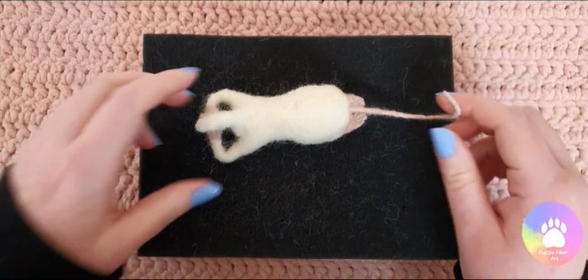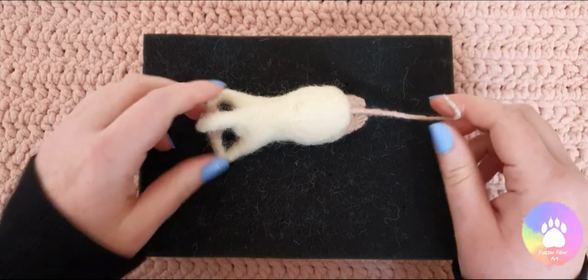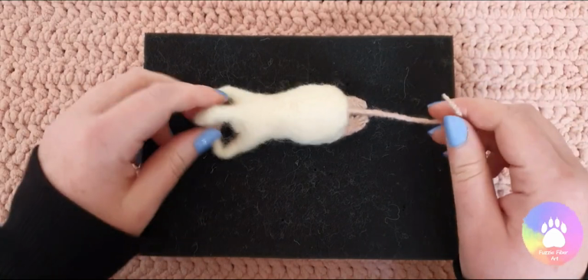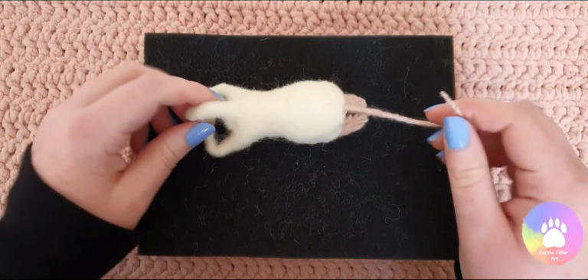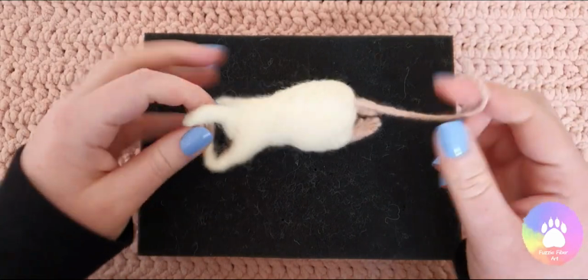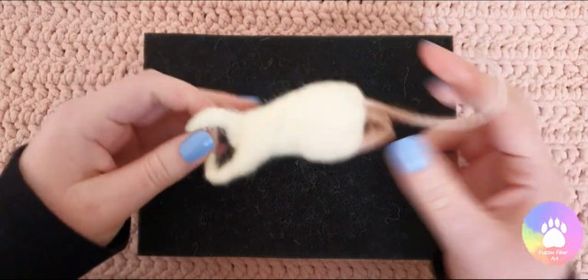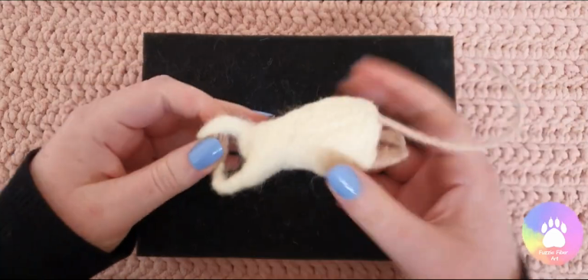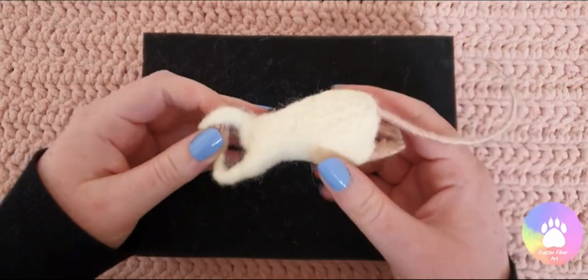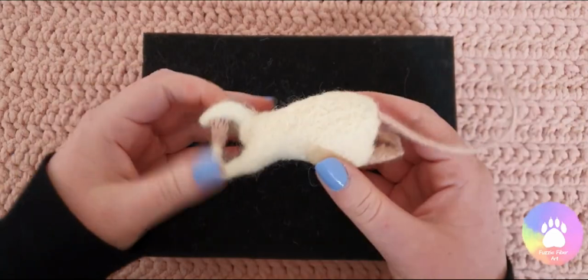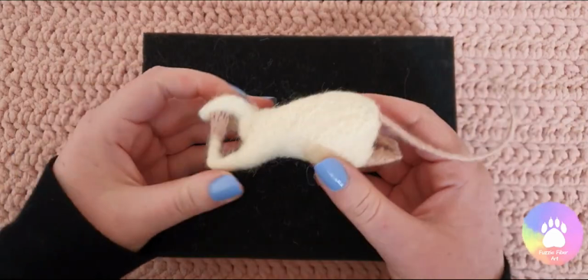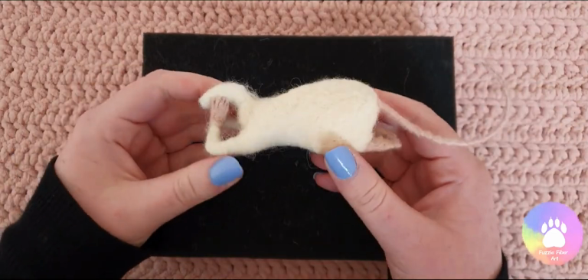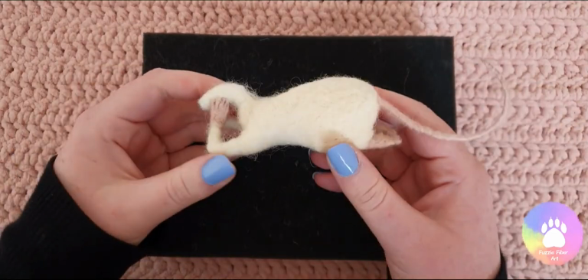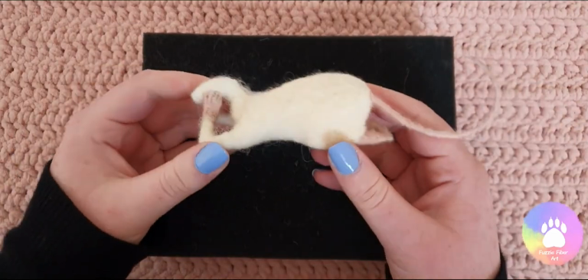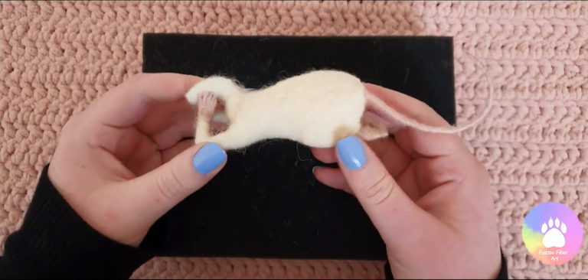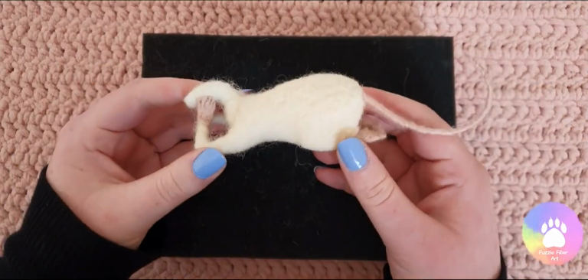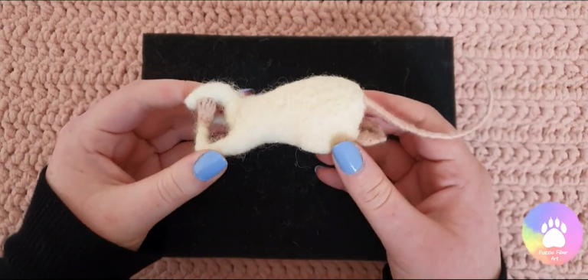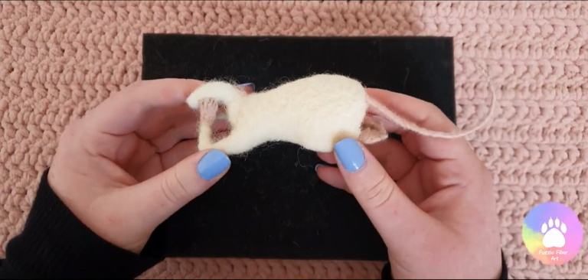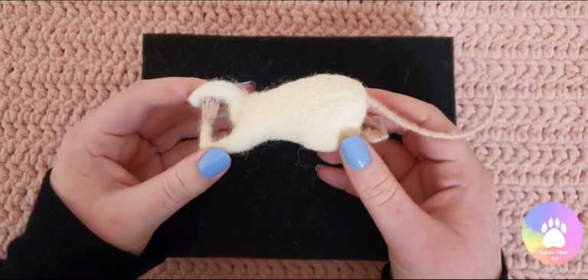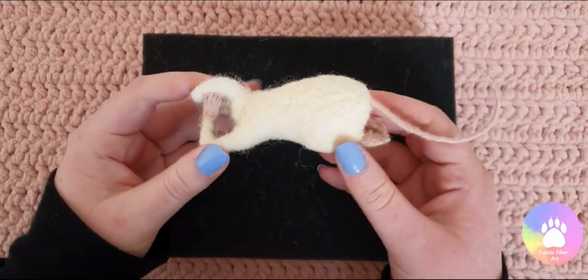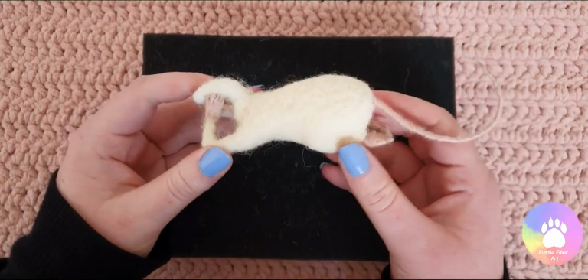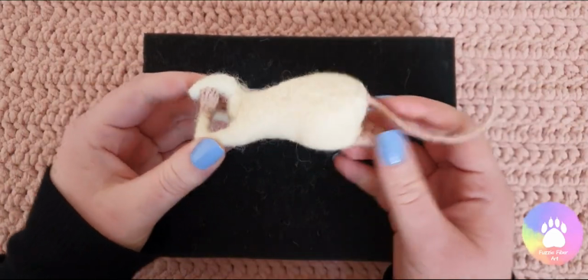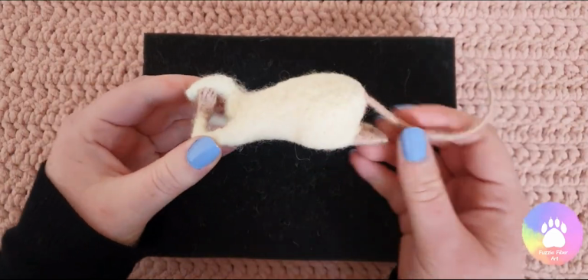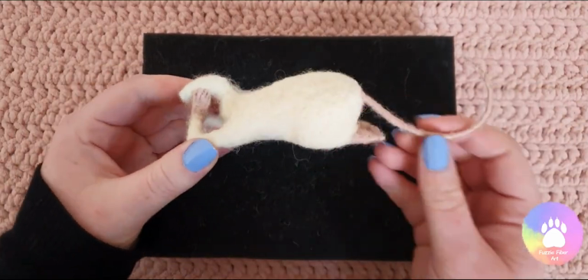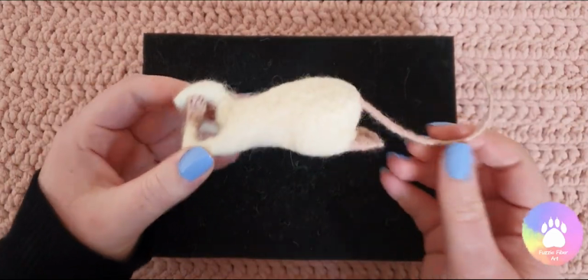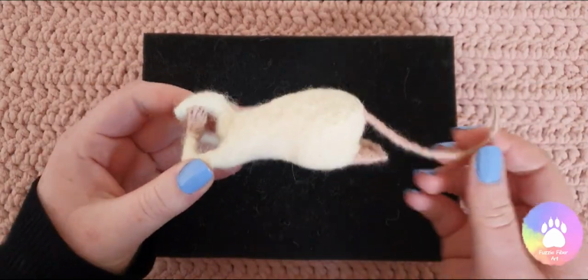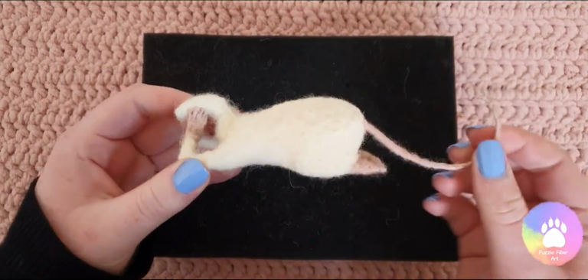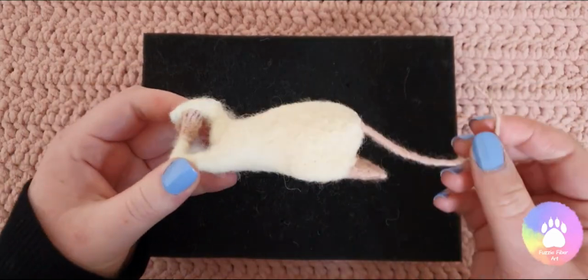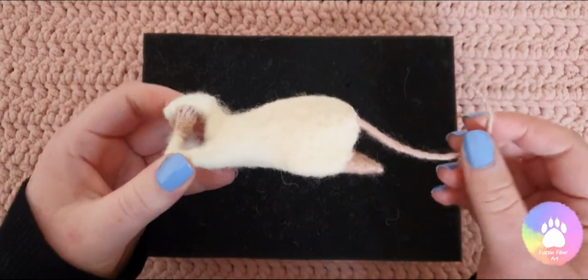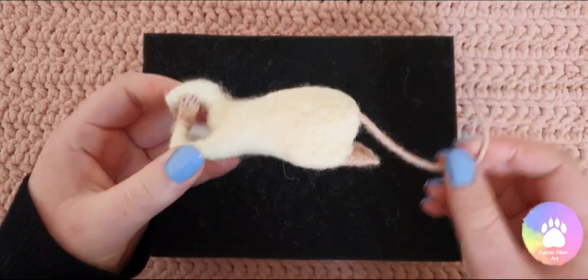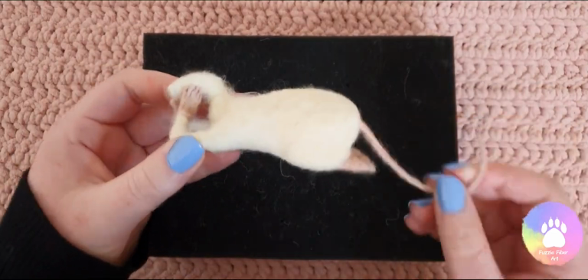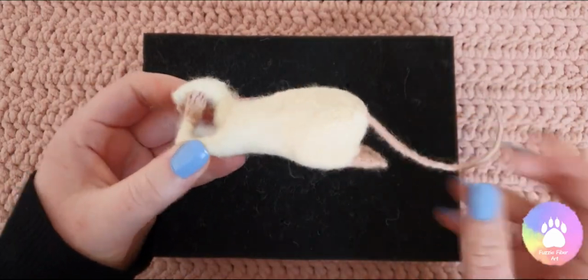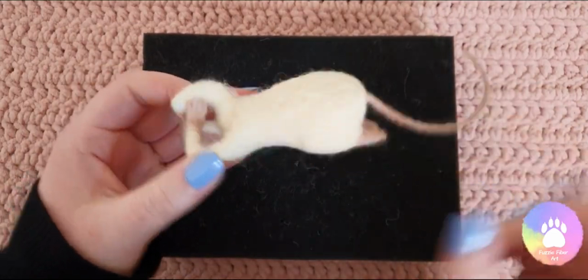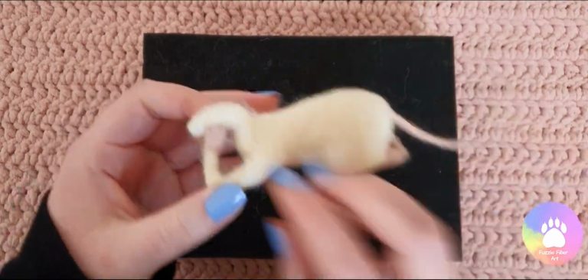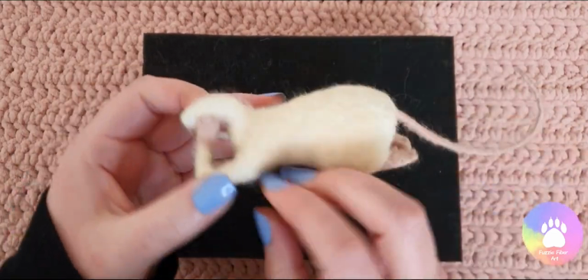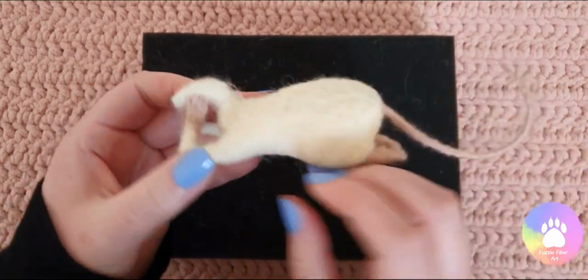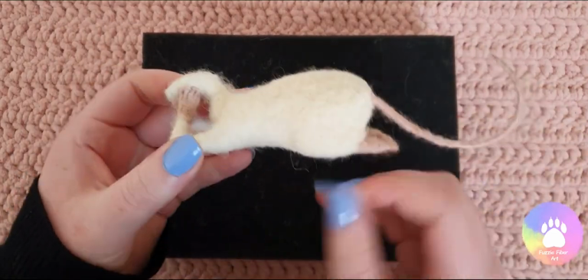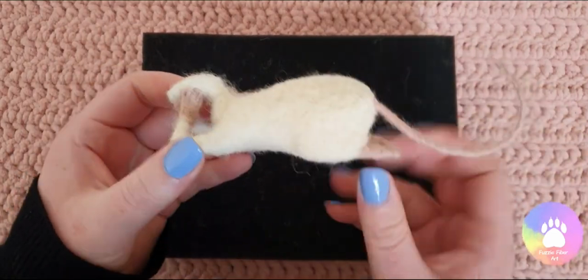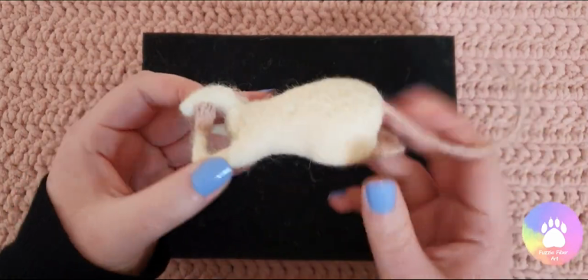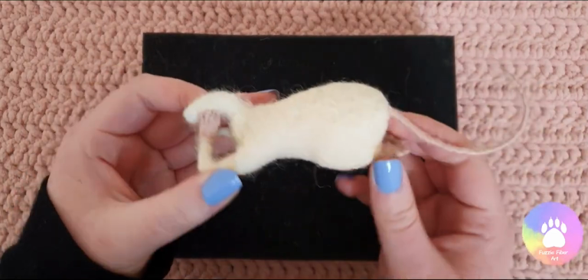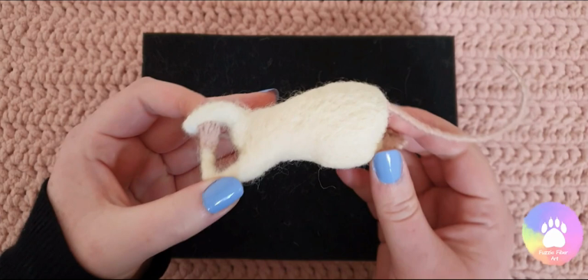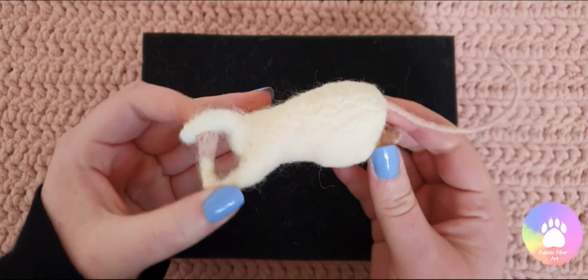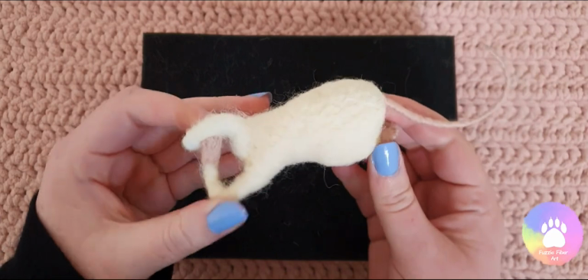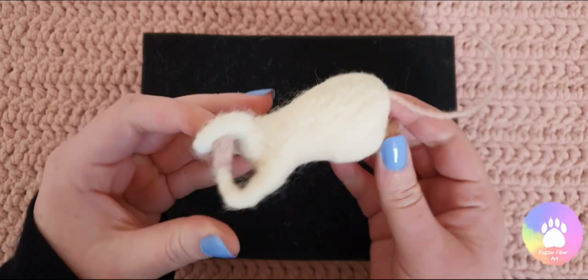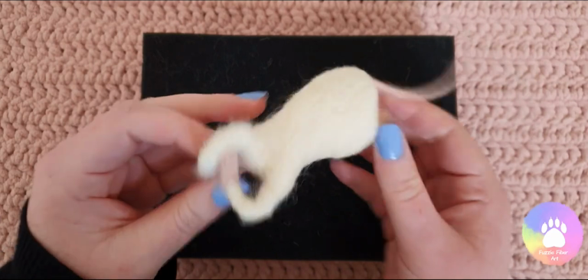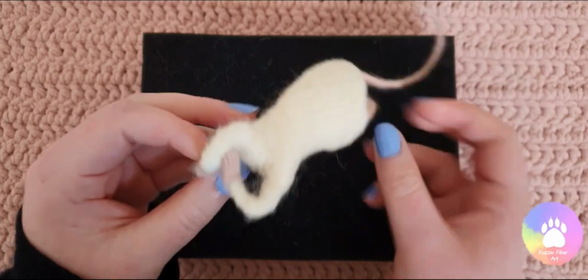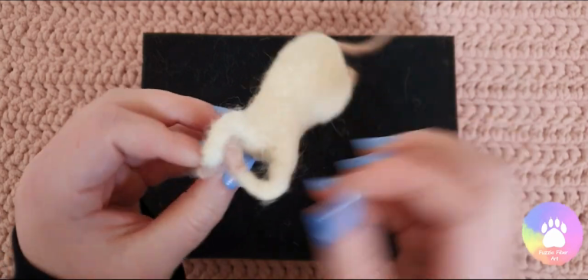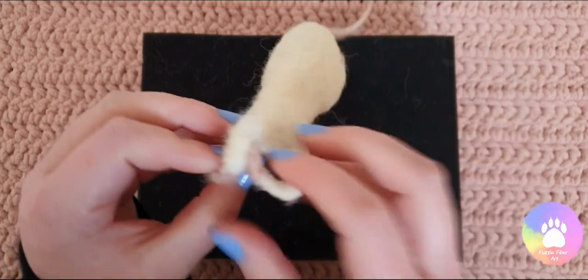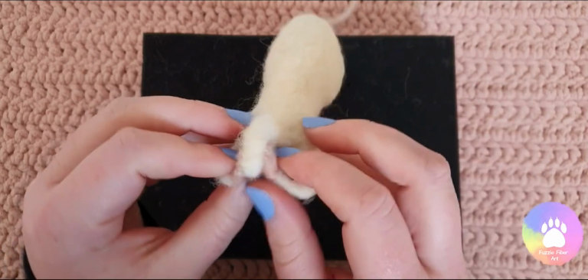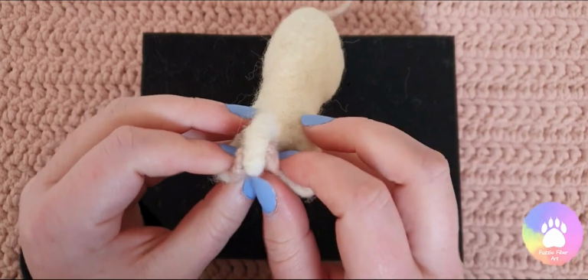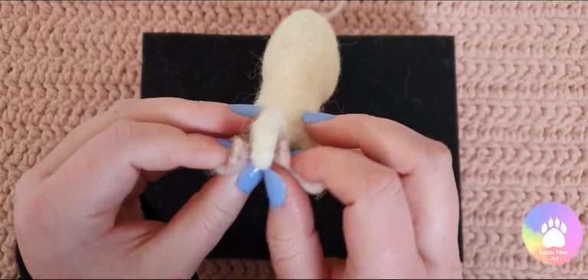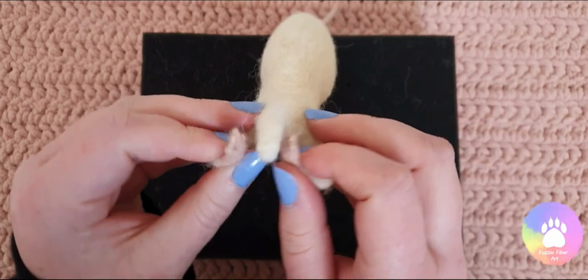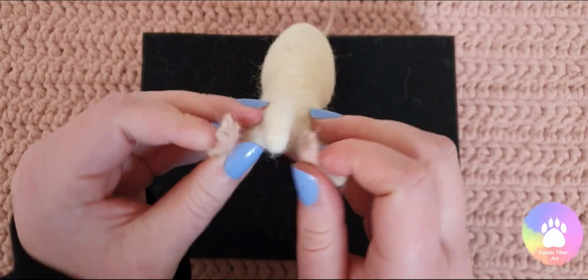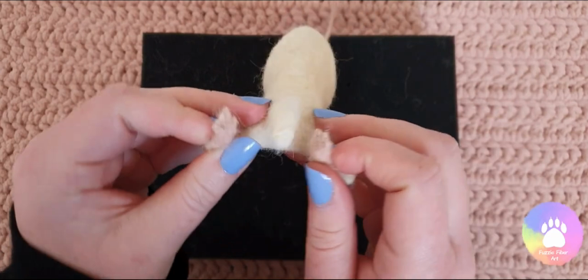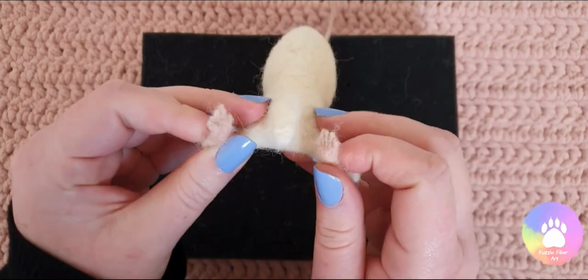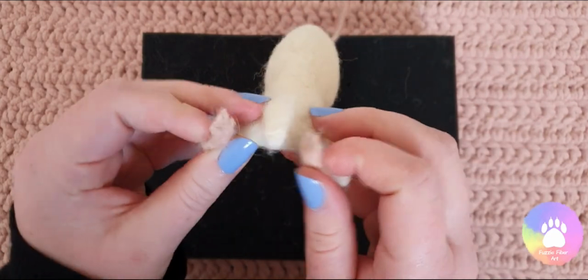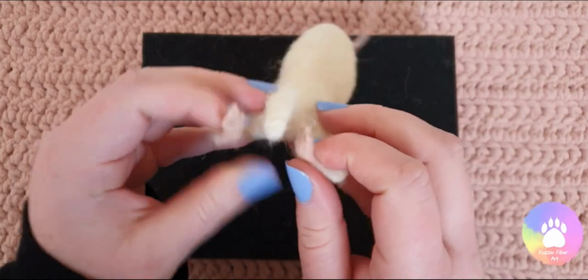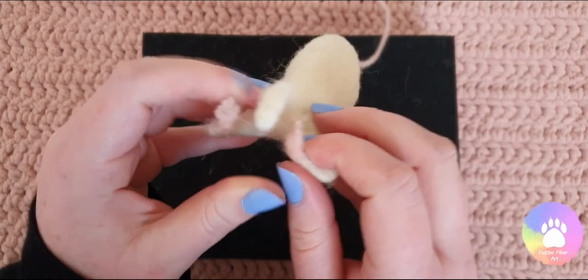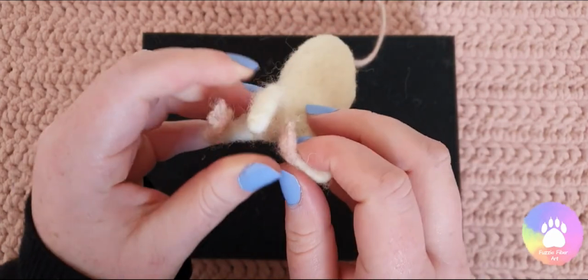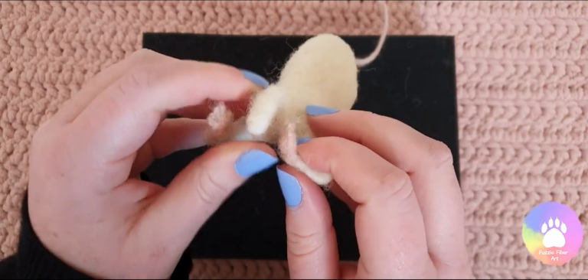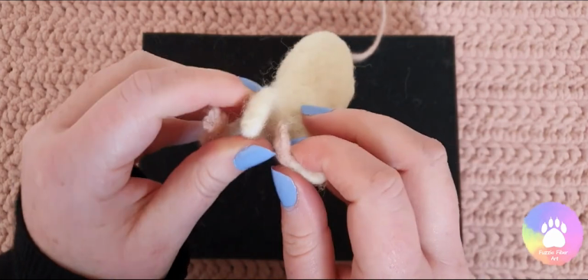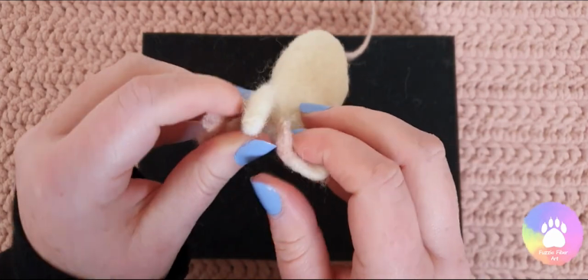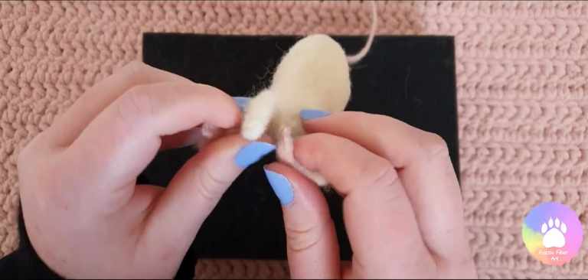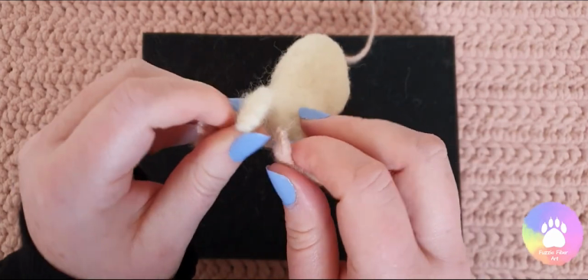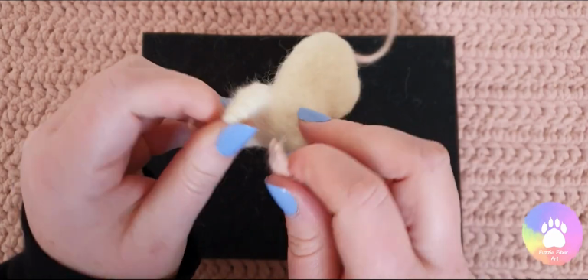Welcome back, this is part 3 of Needle Felting a Mouse. So now that the body's done, it's time to start working on the head.